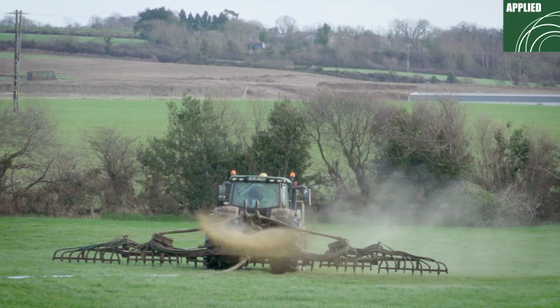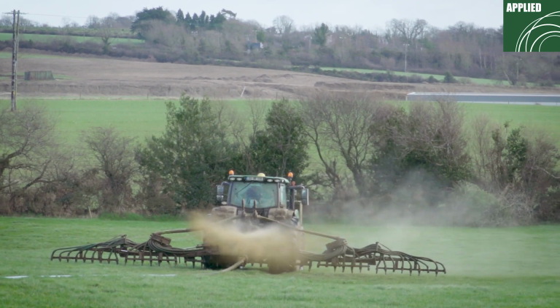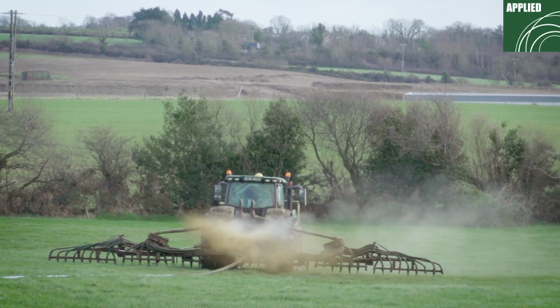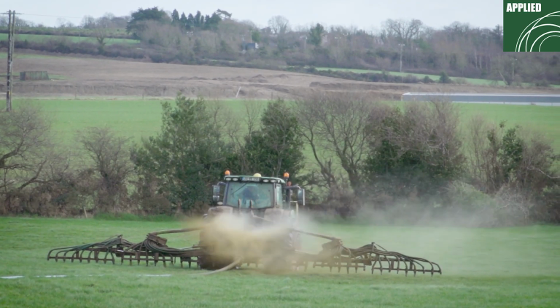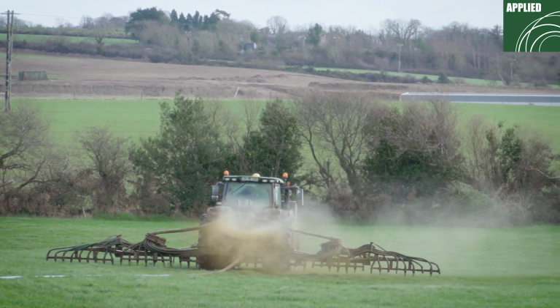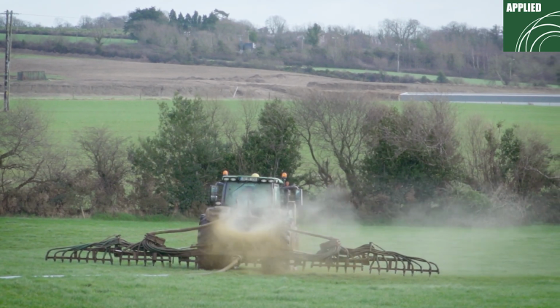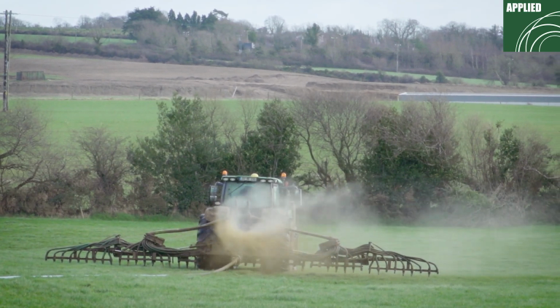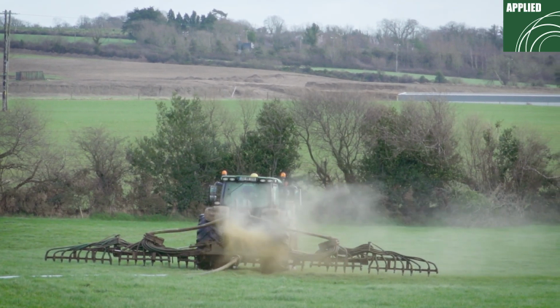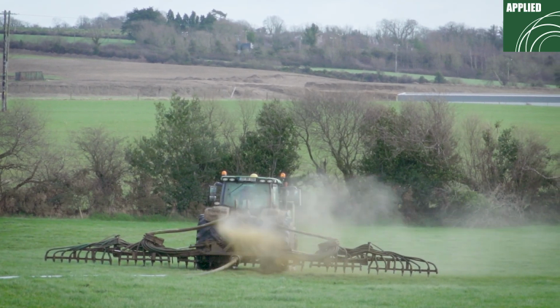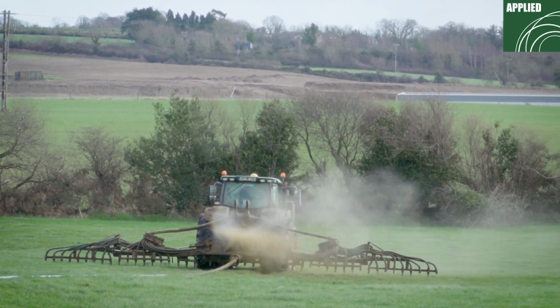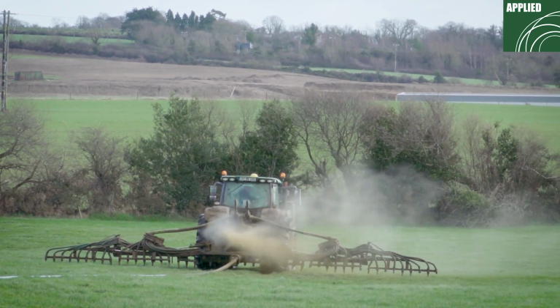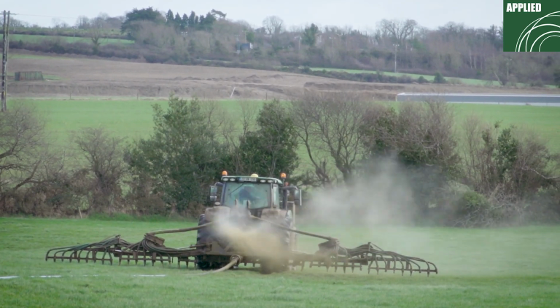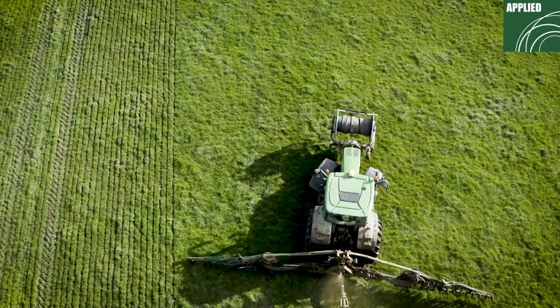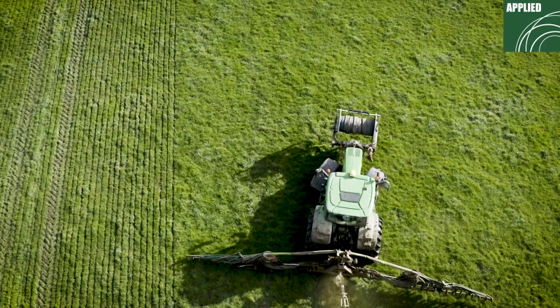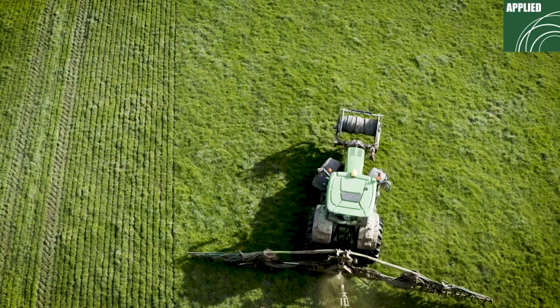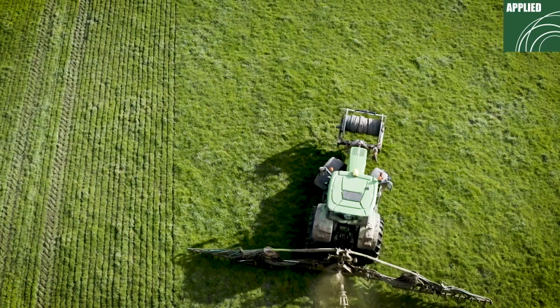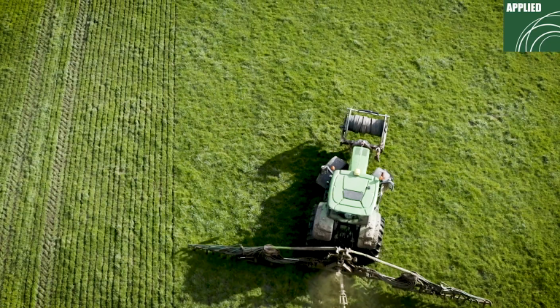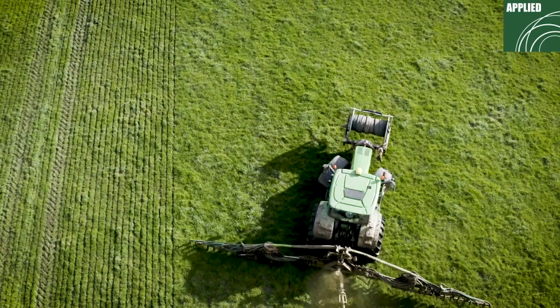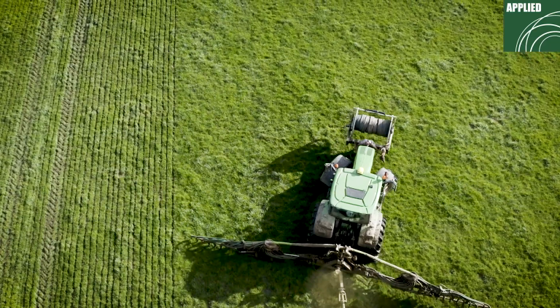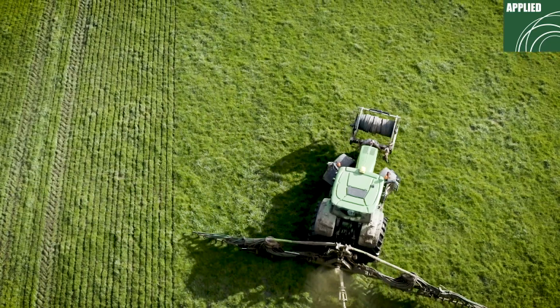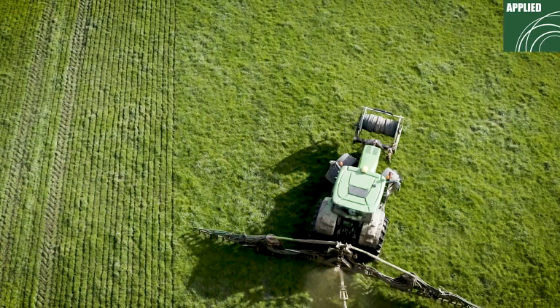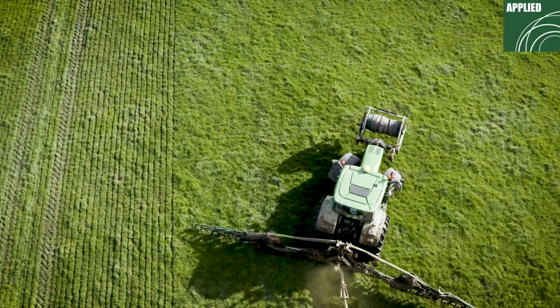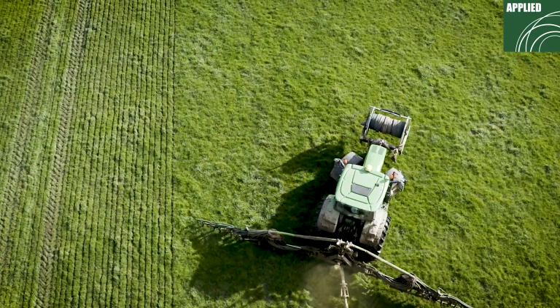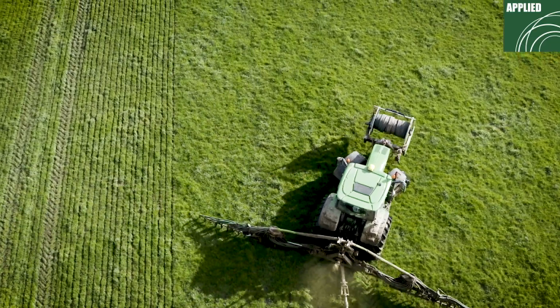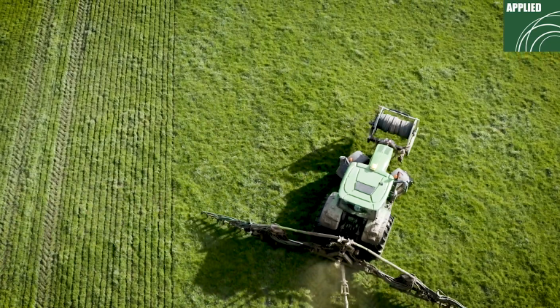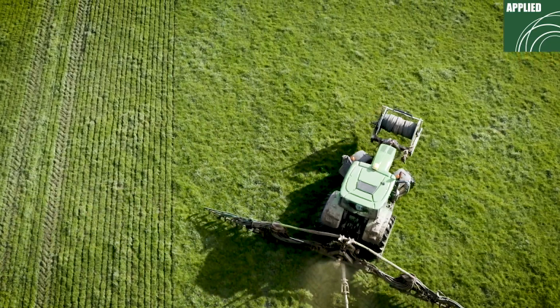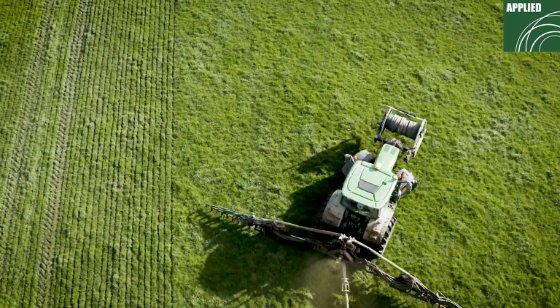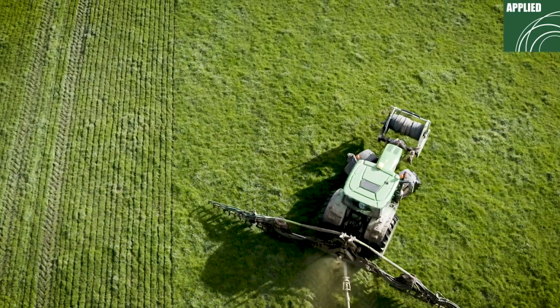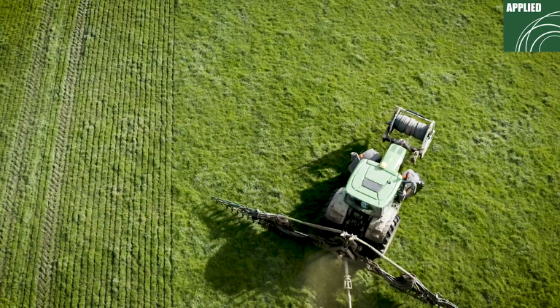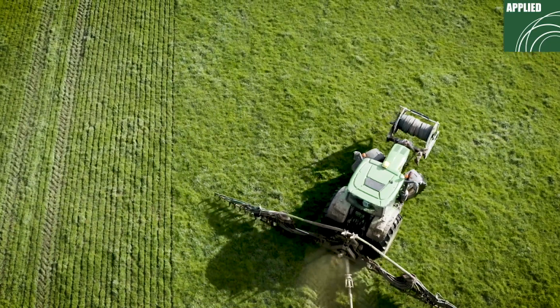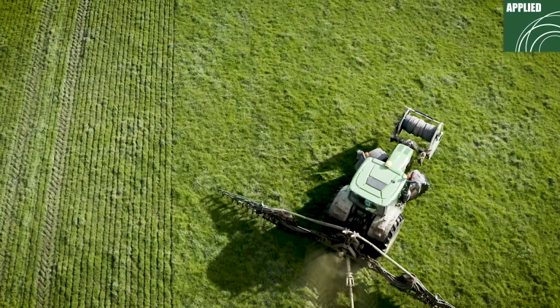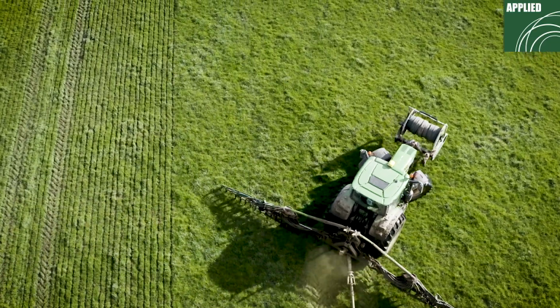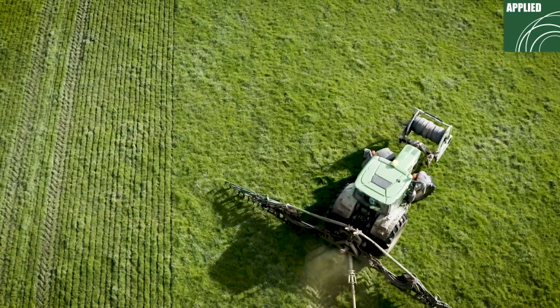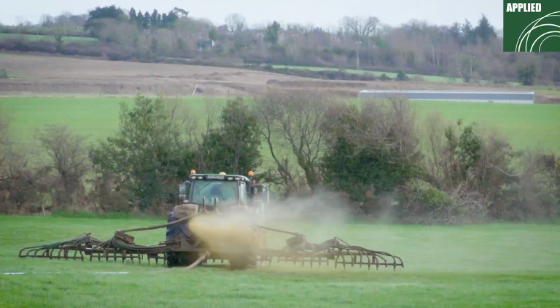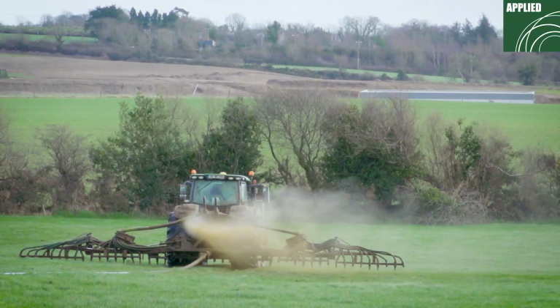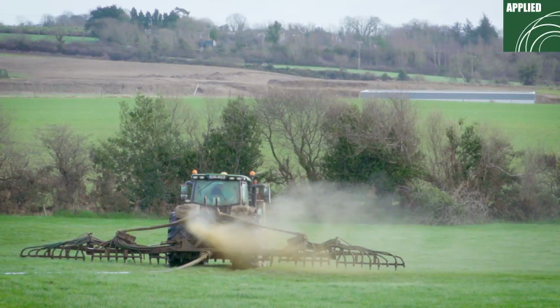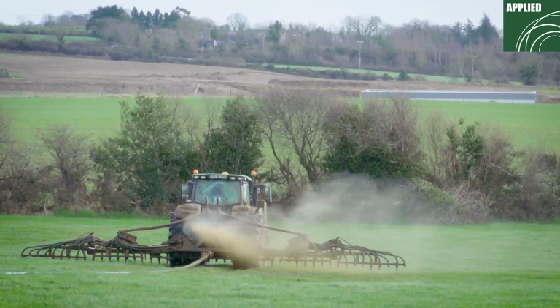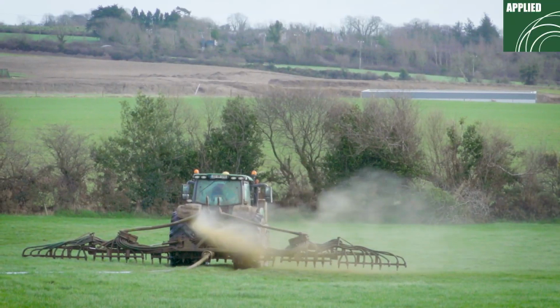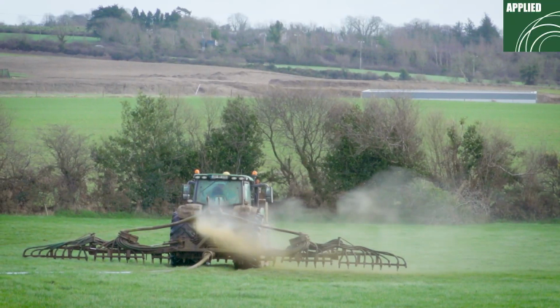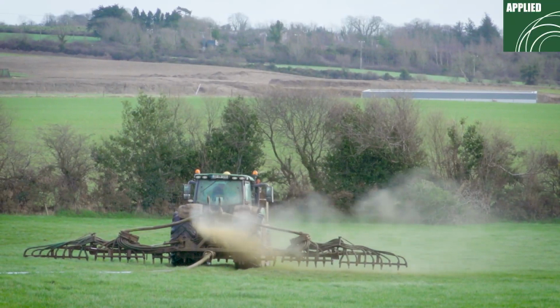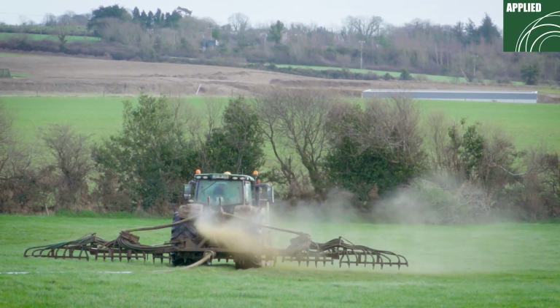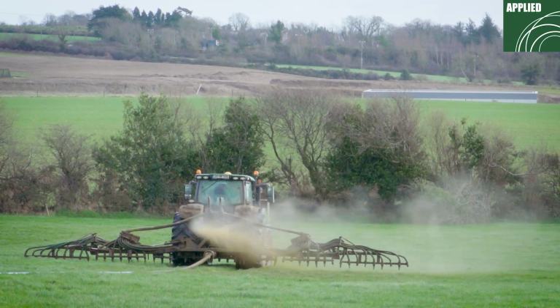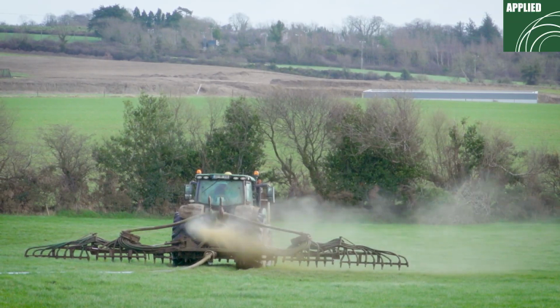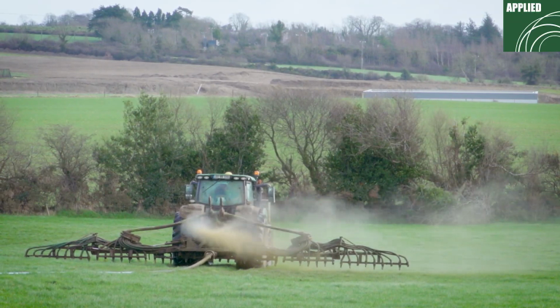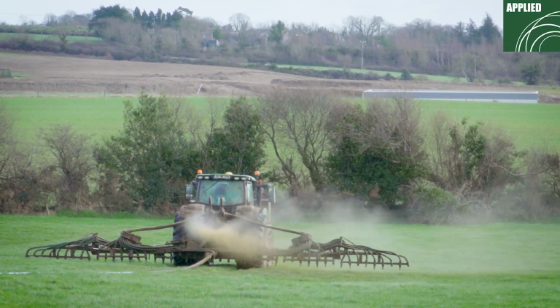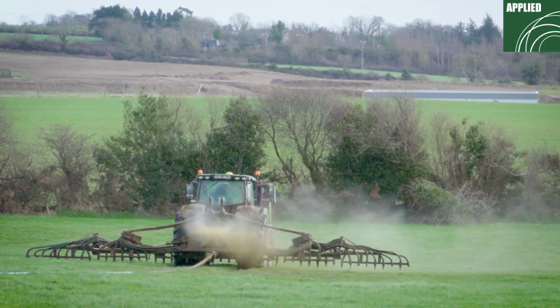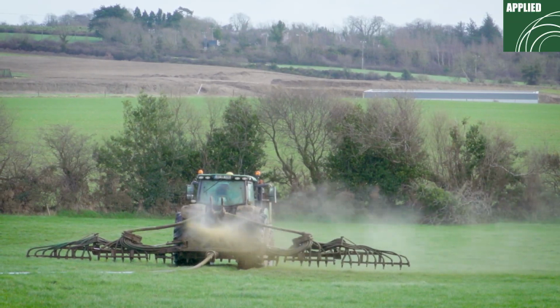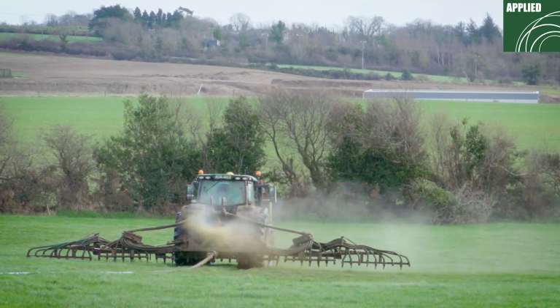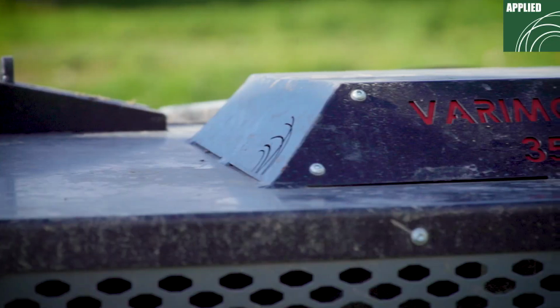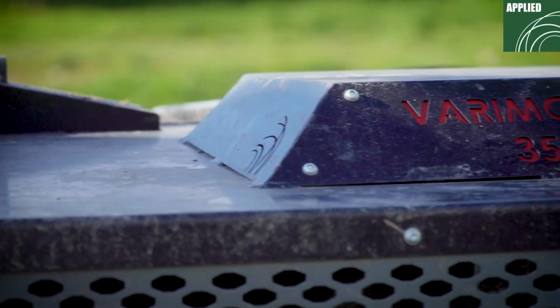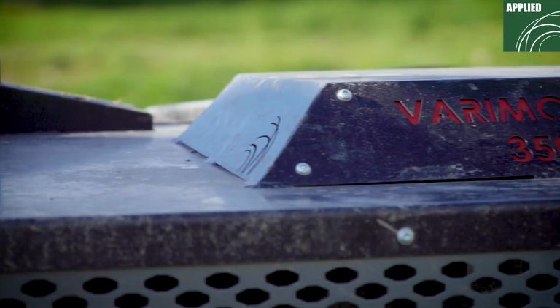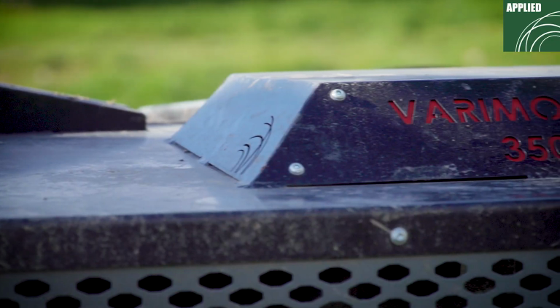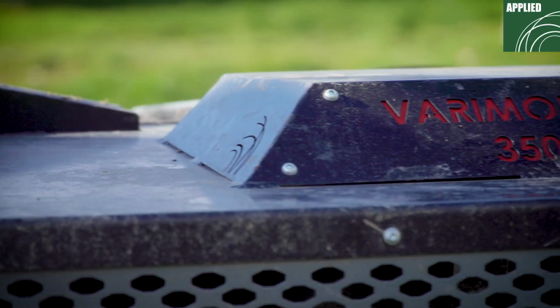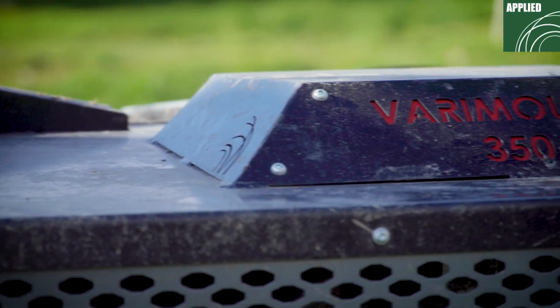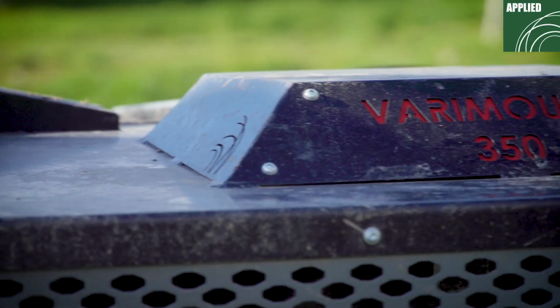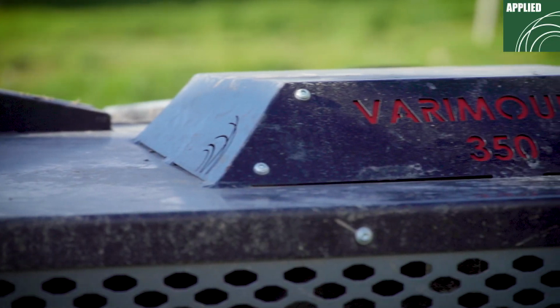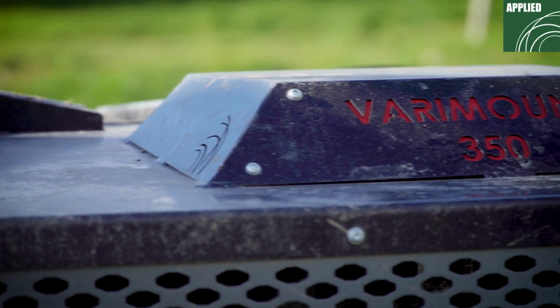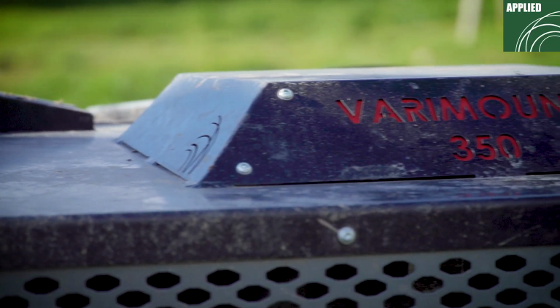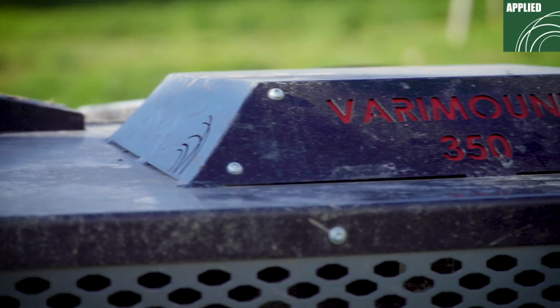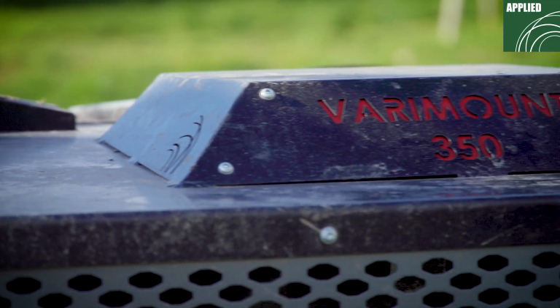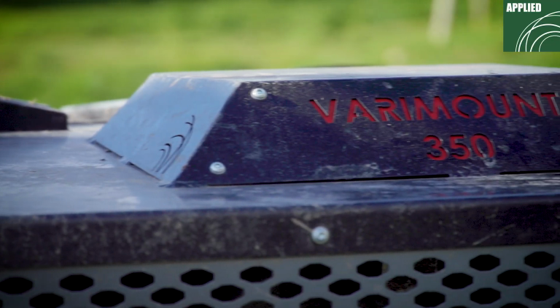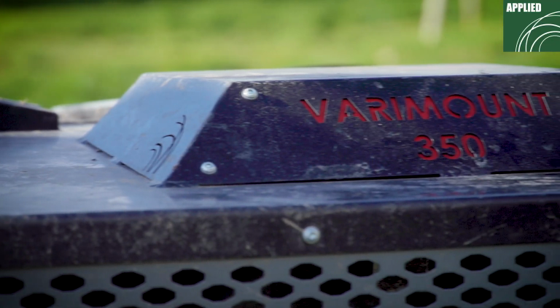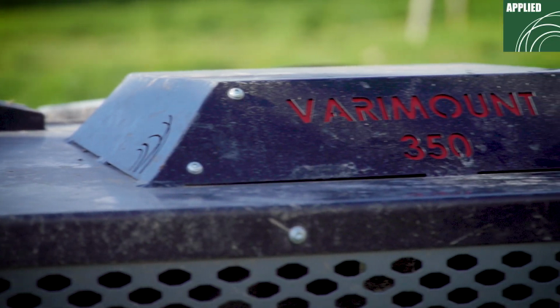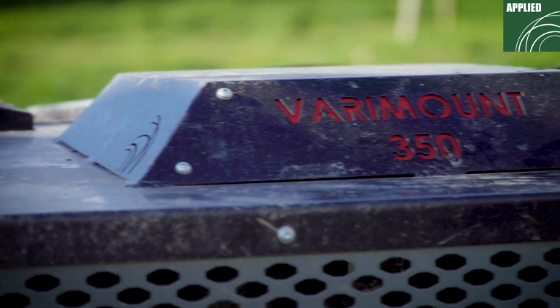Now with the Versa-Mount you're blowing out at each field. You're going under wires. You're taking that extra bit of time and doing a tidier job.